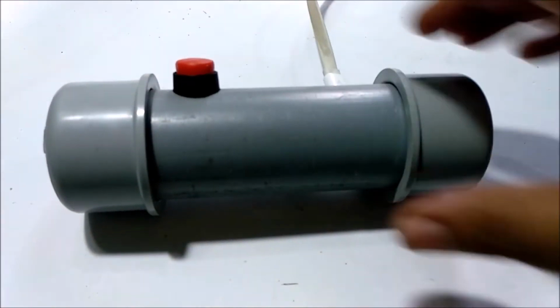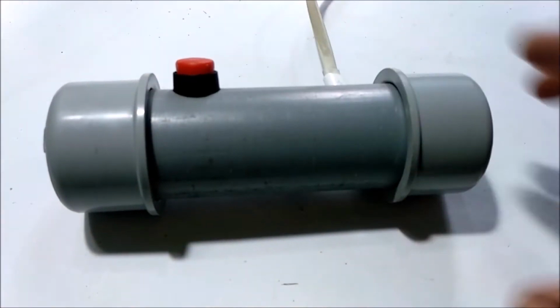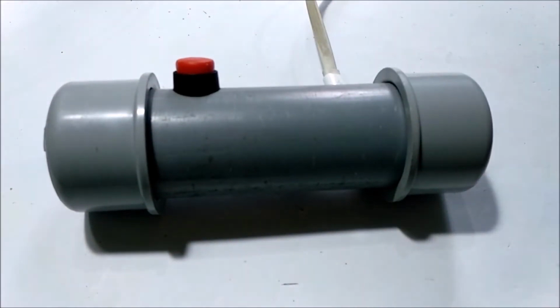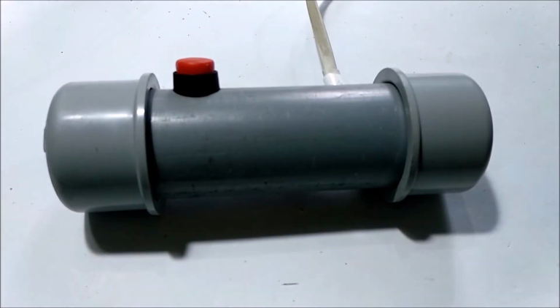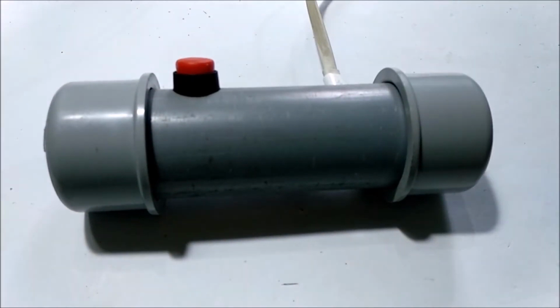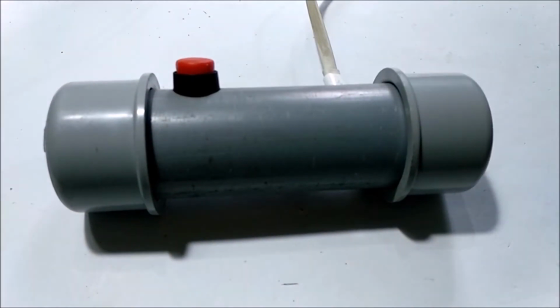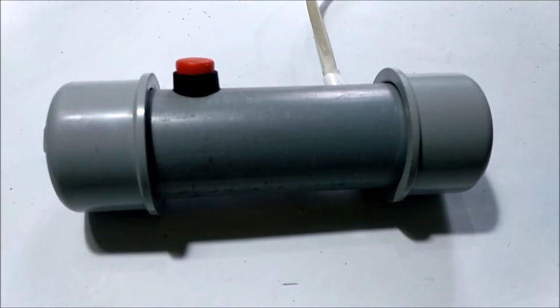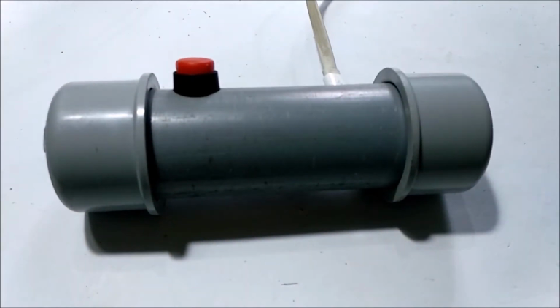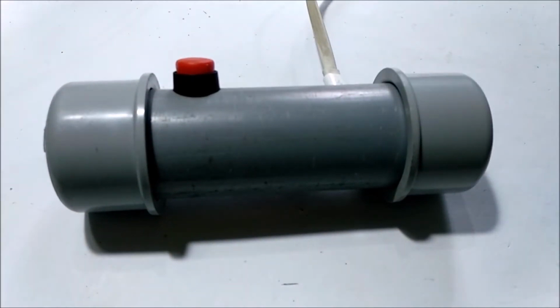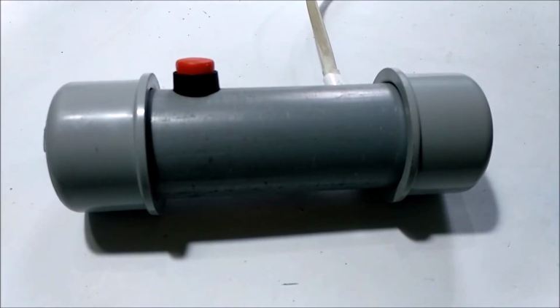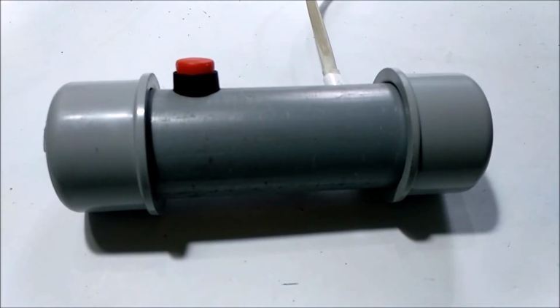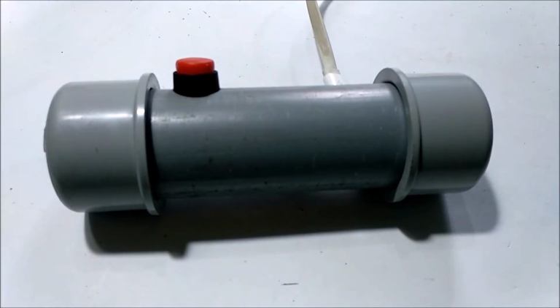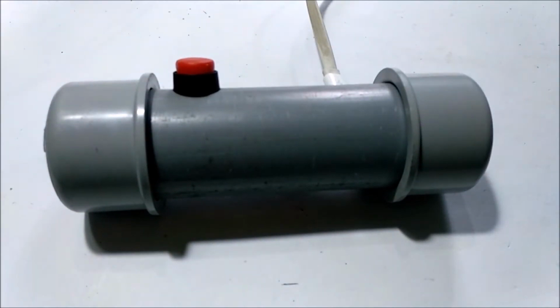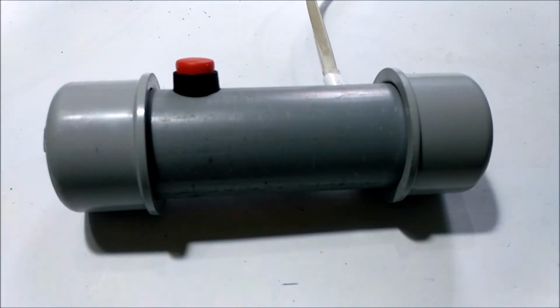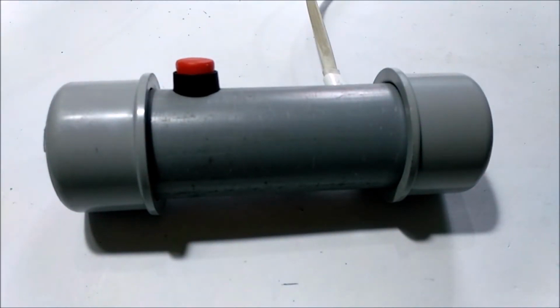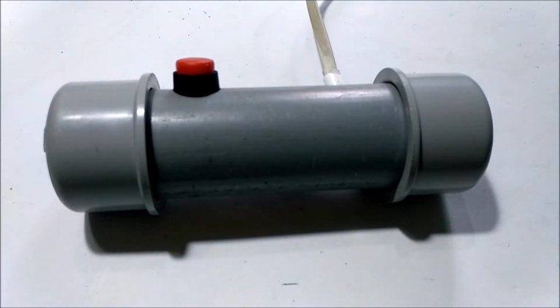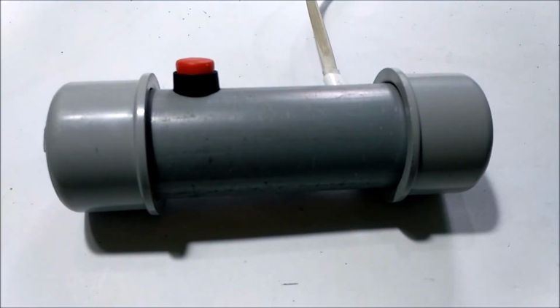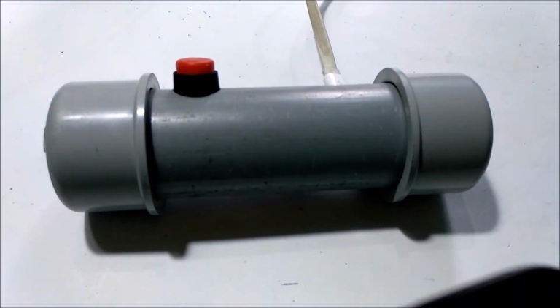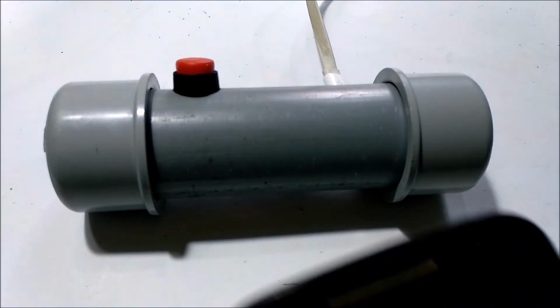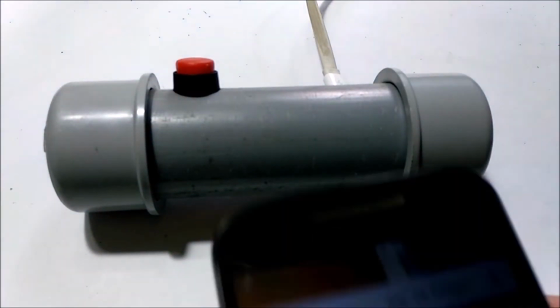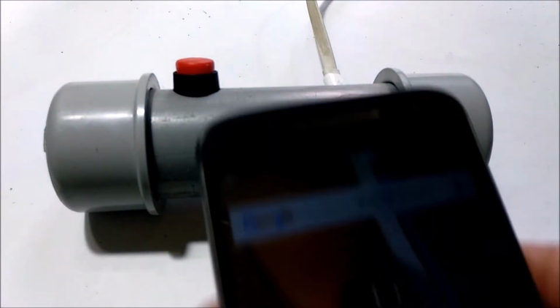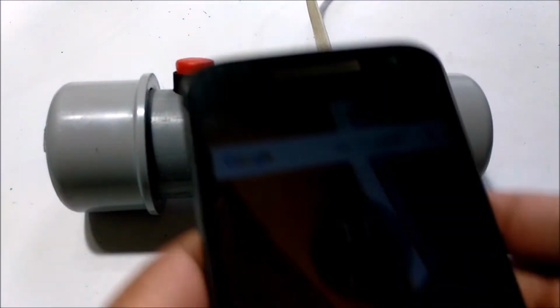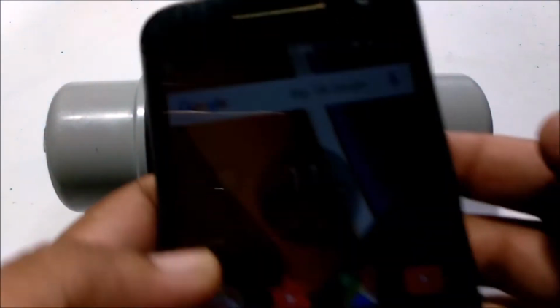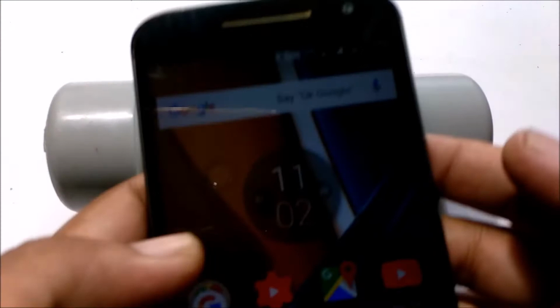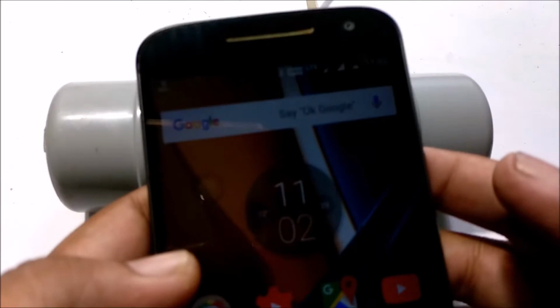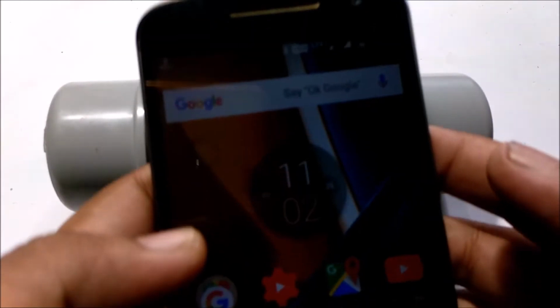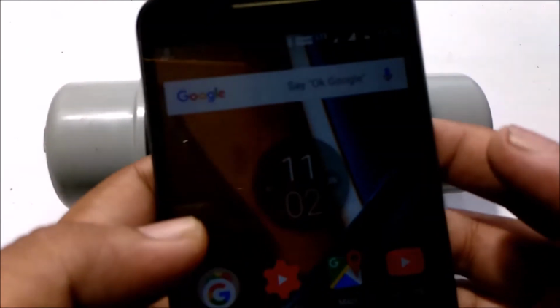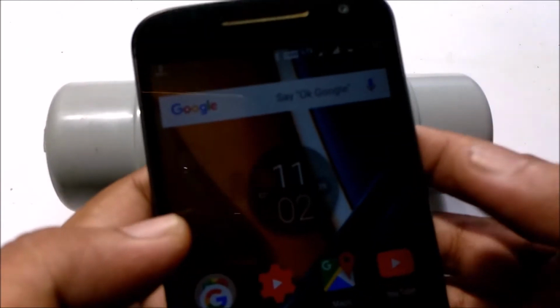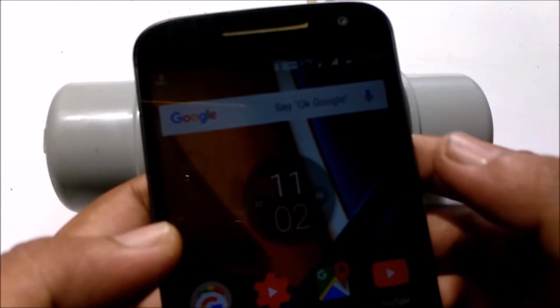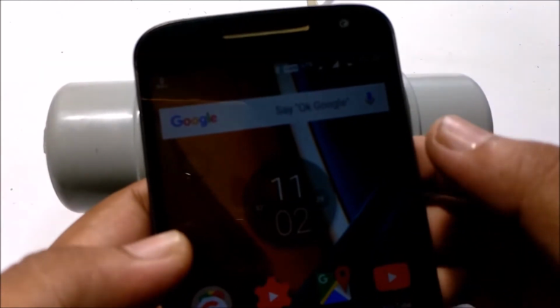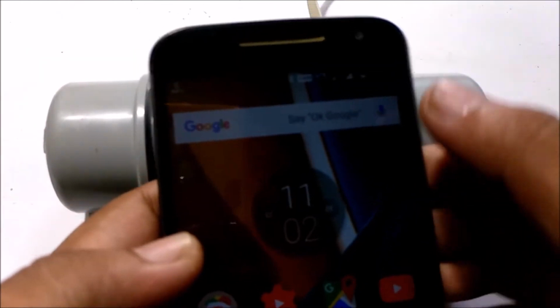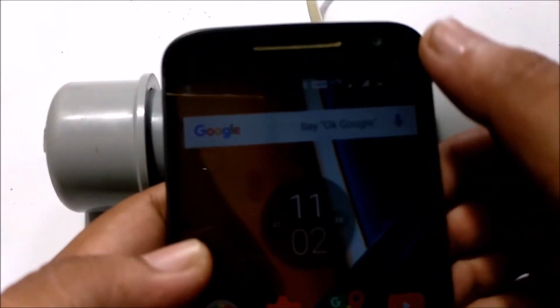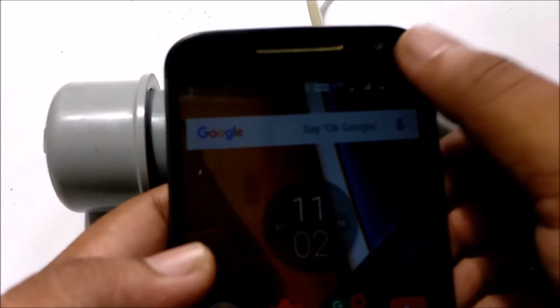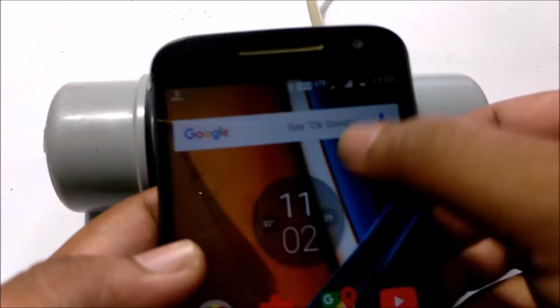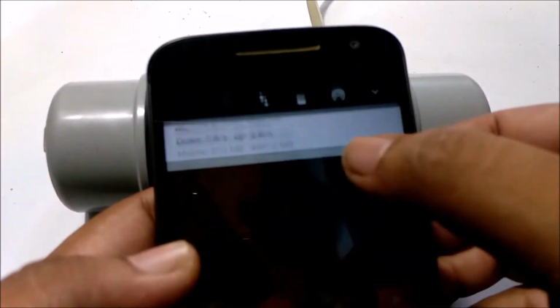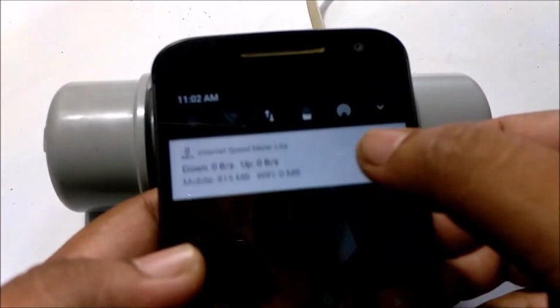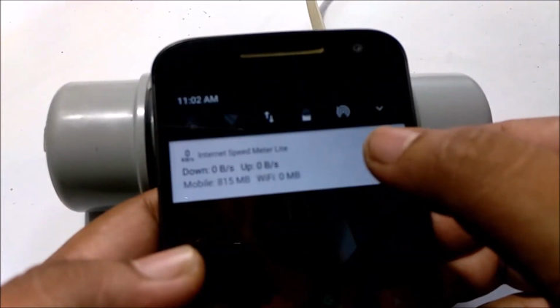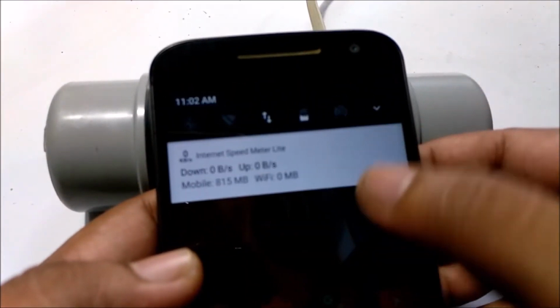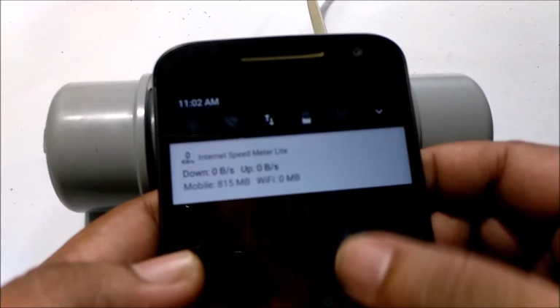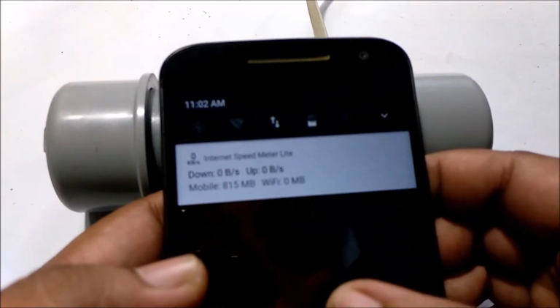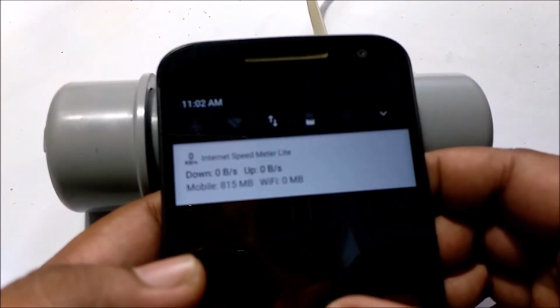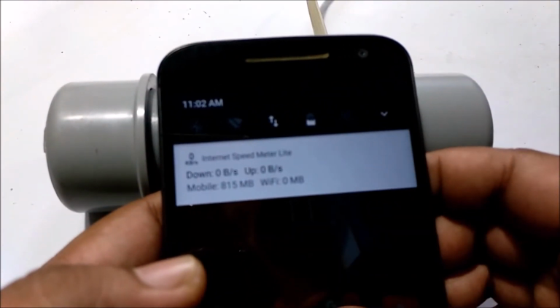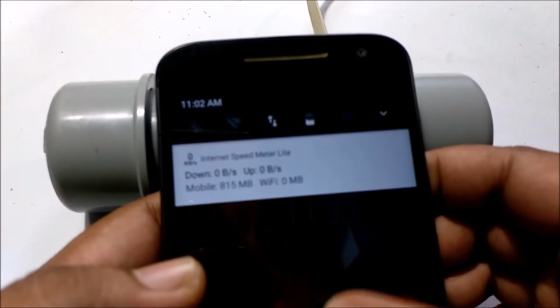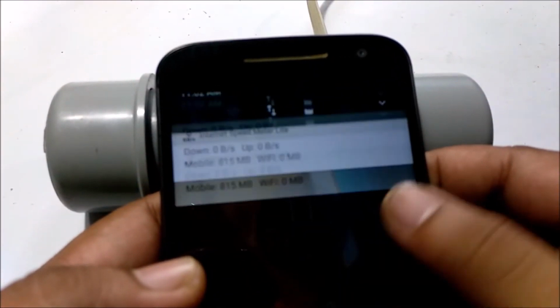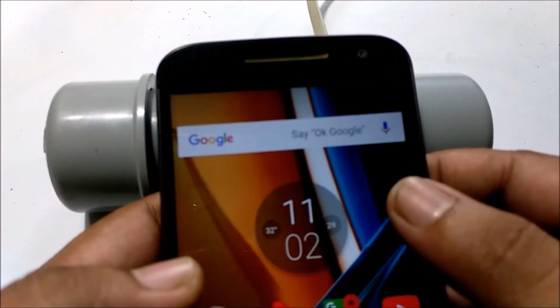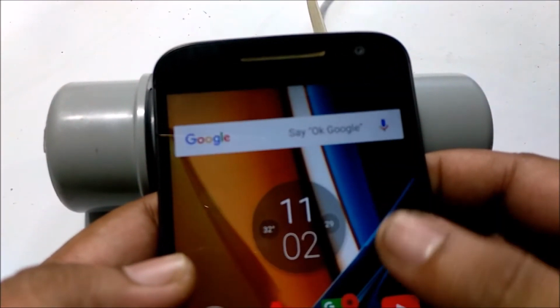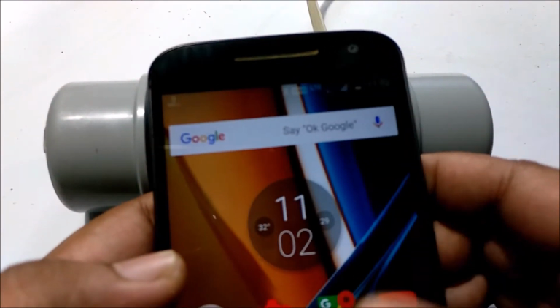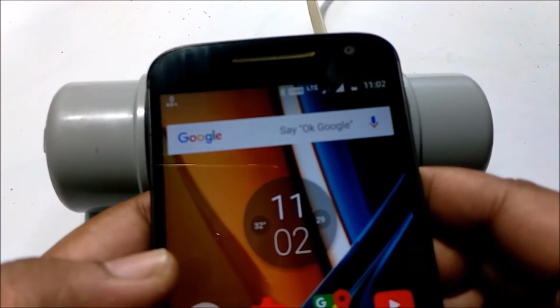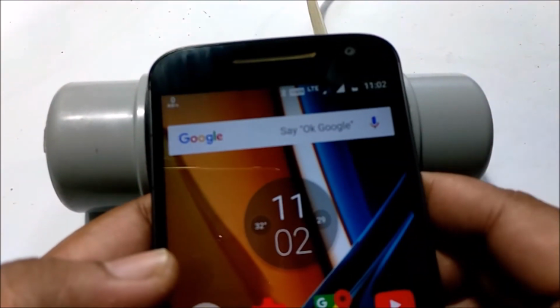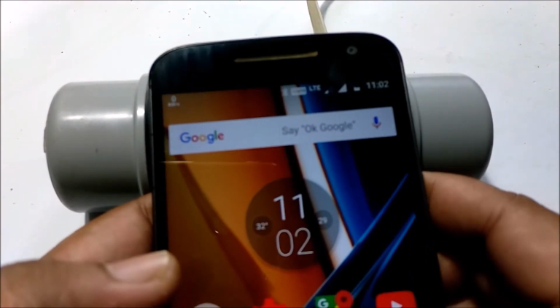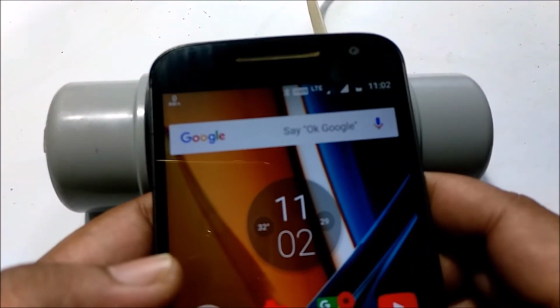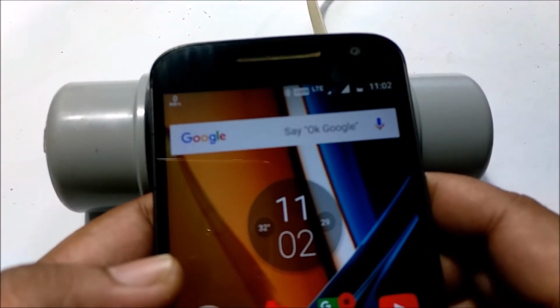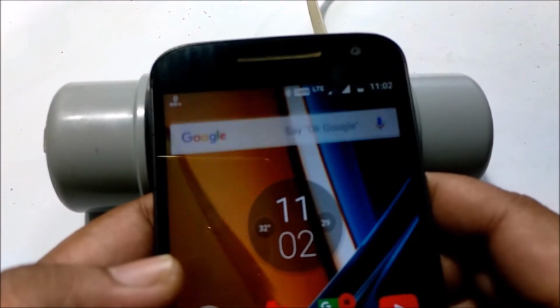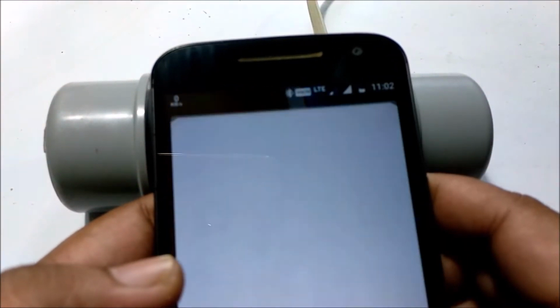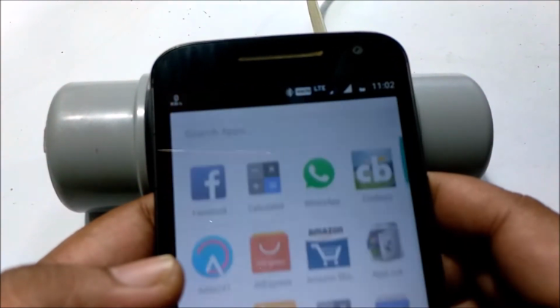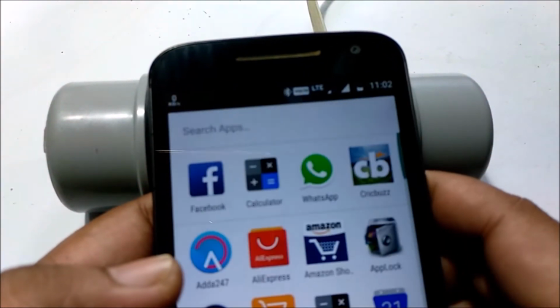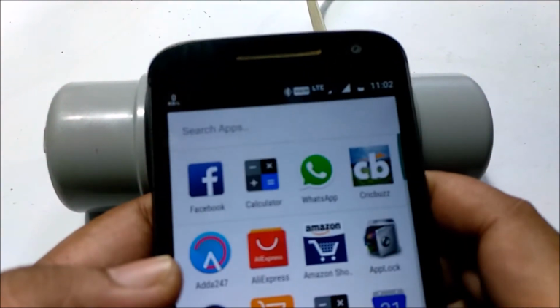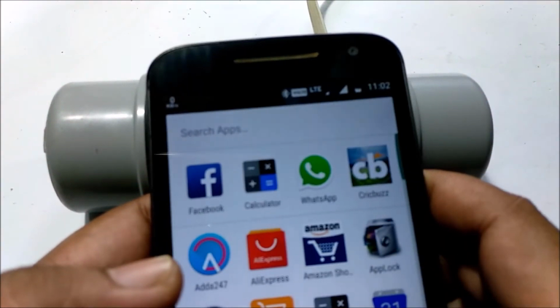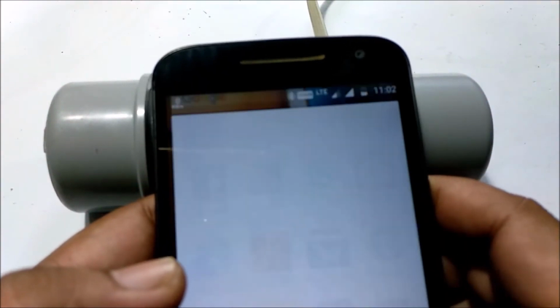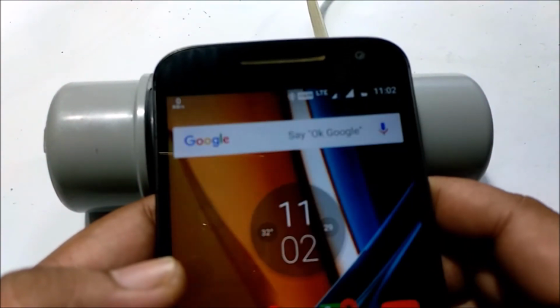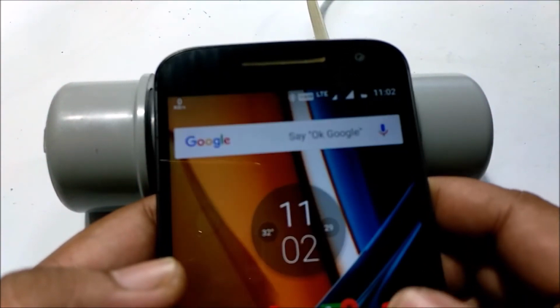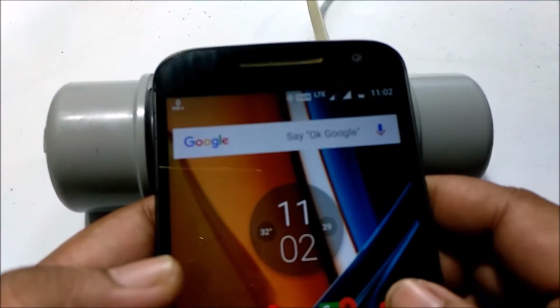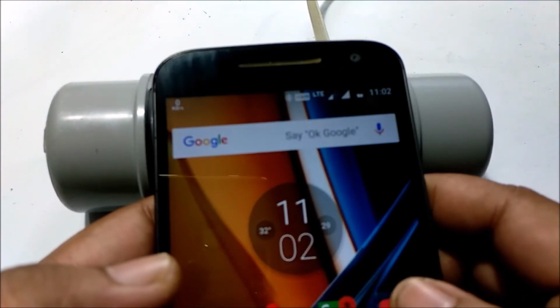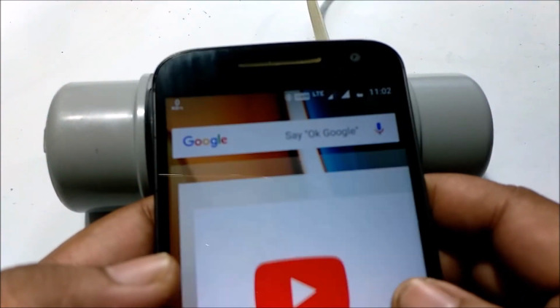So our speaker is ready, let's test it. Bluetooth mode.